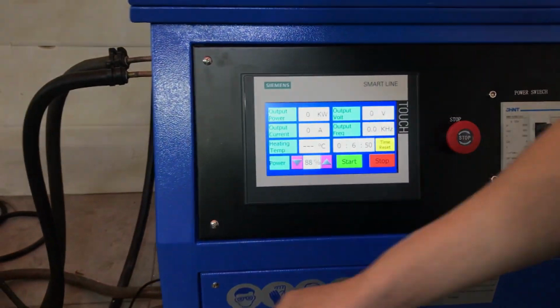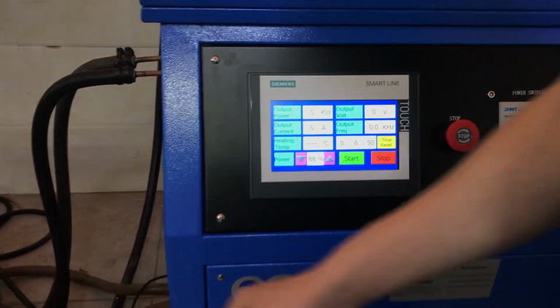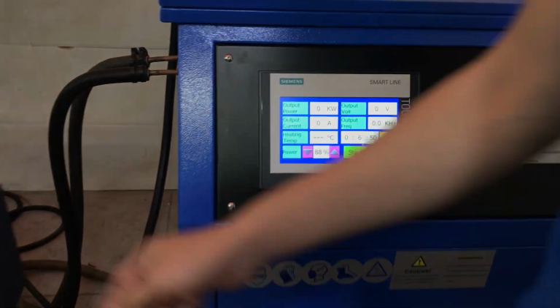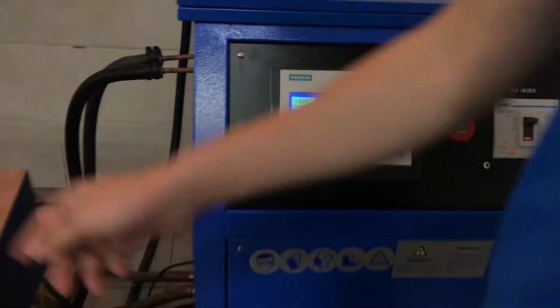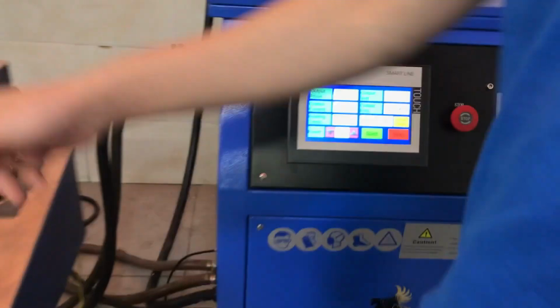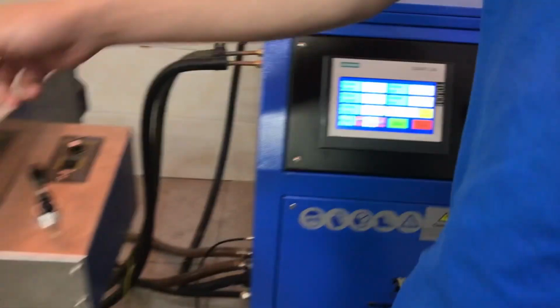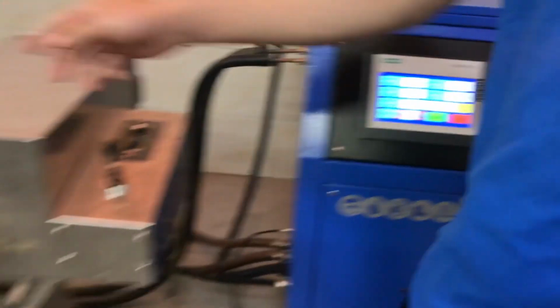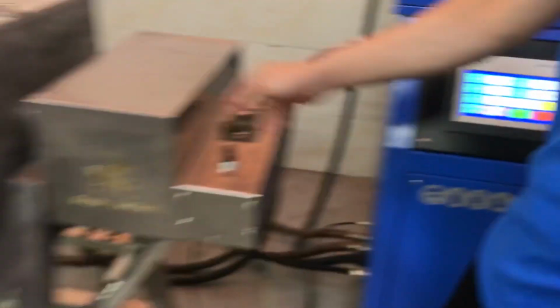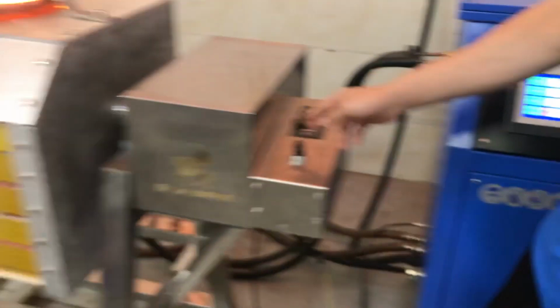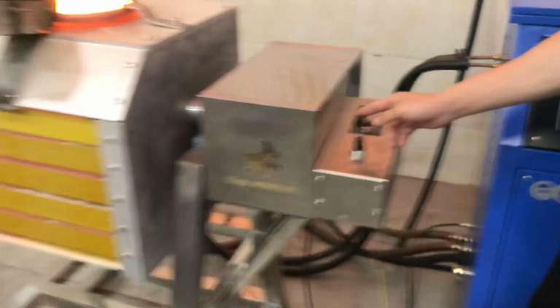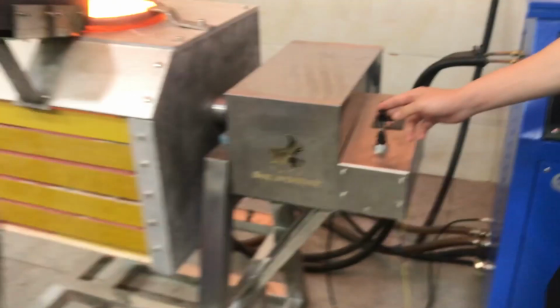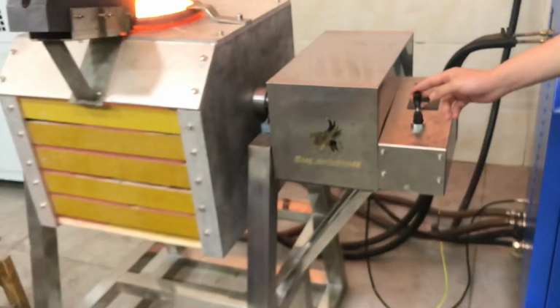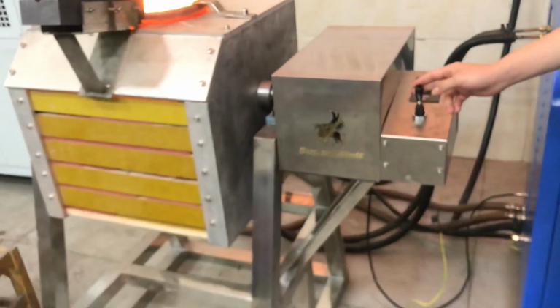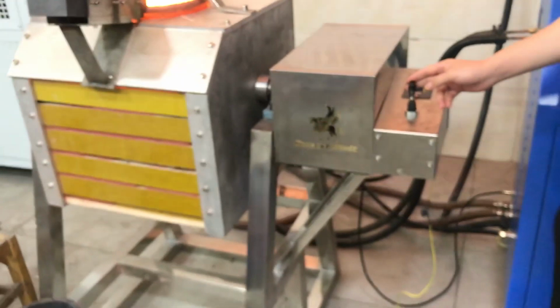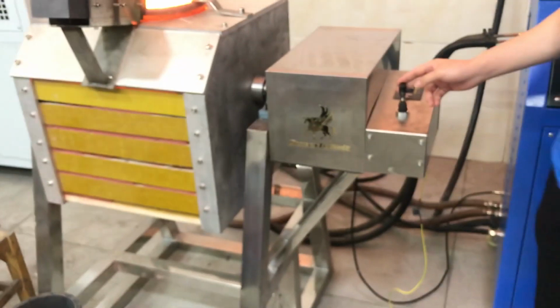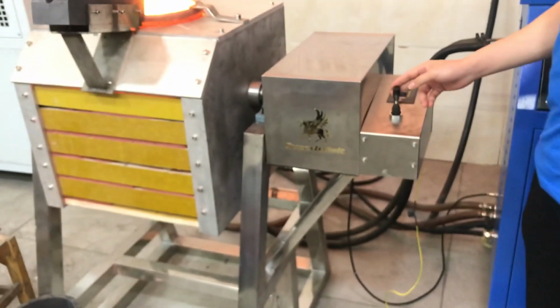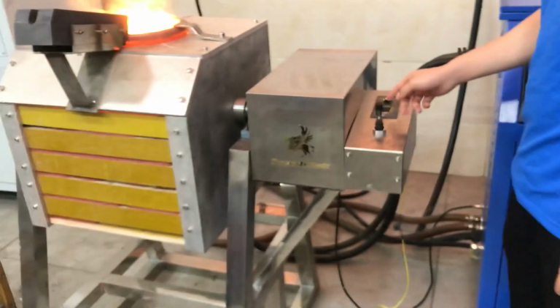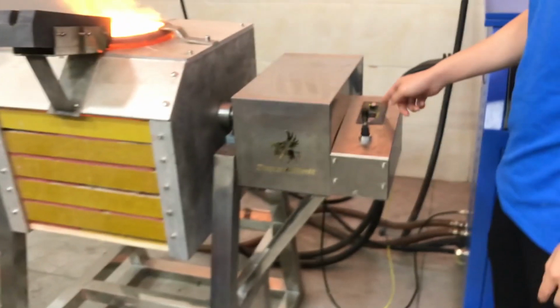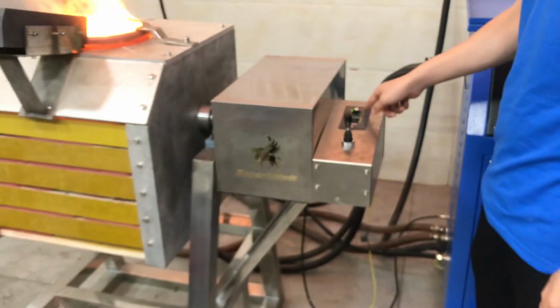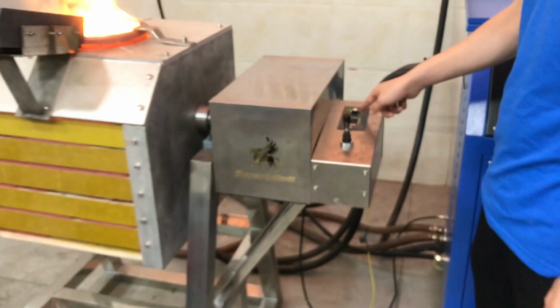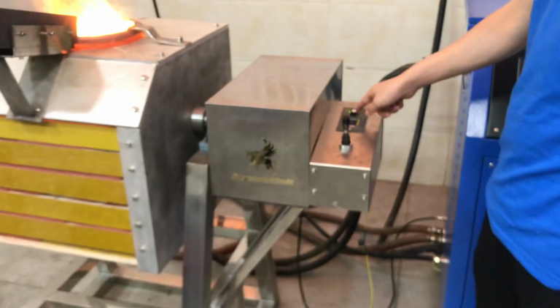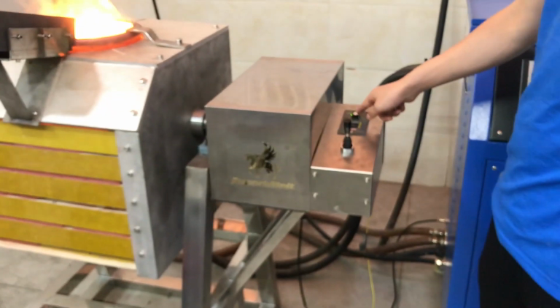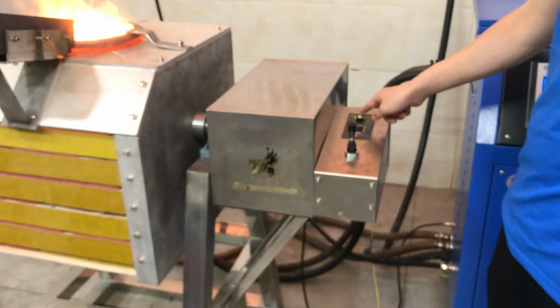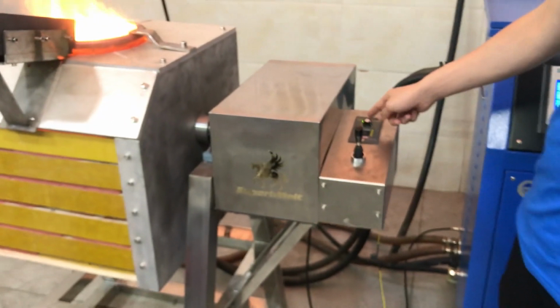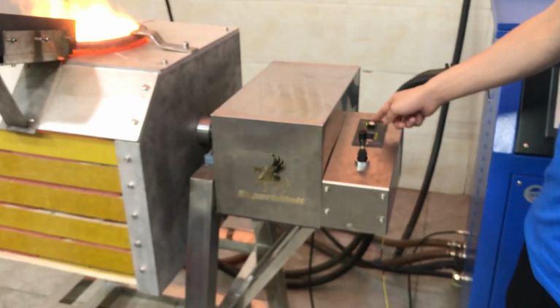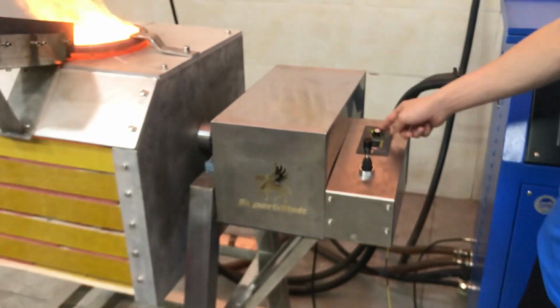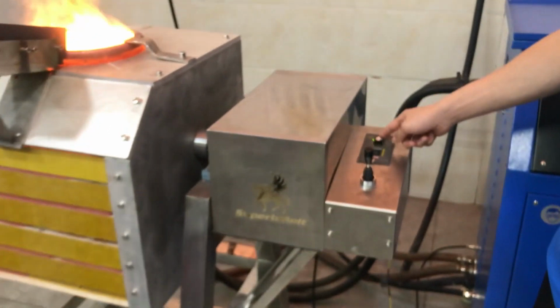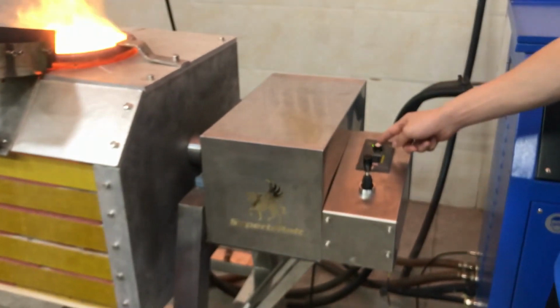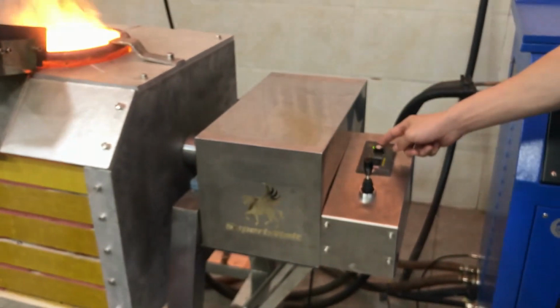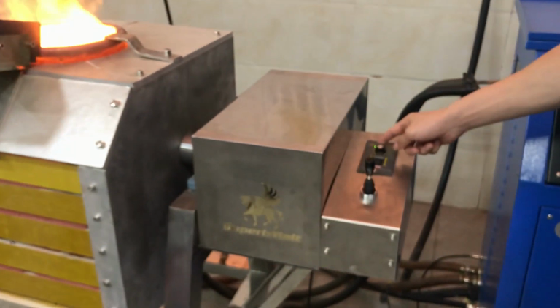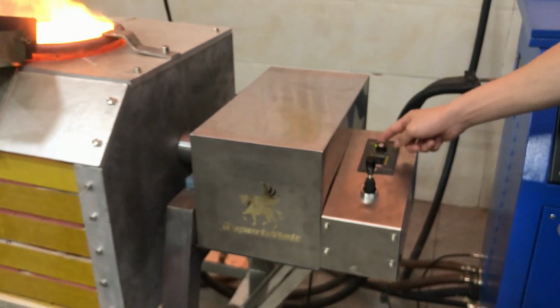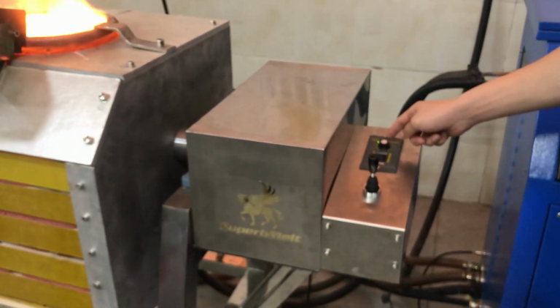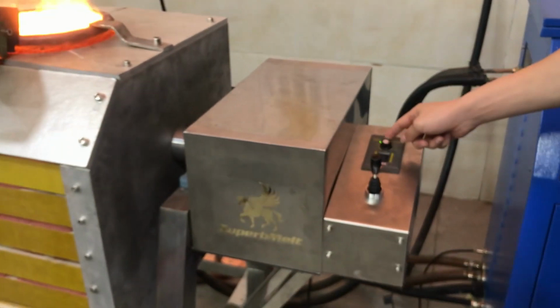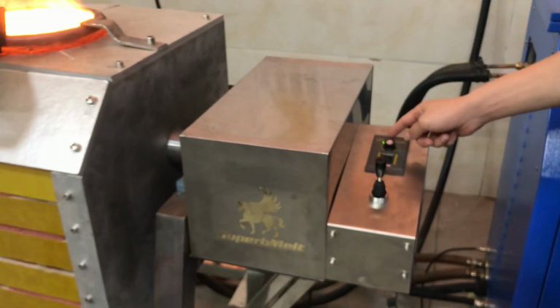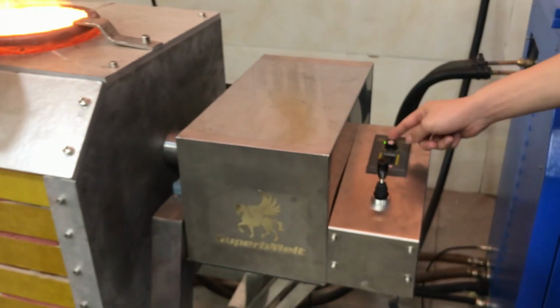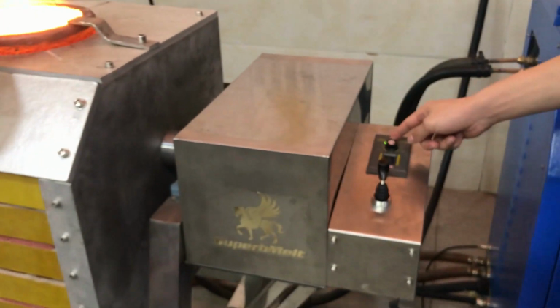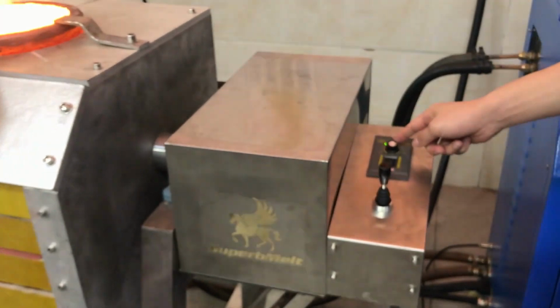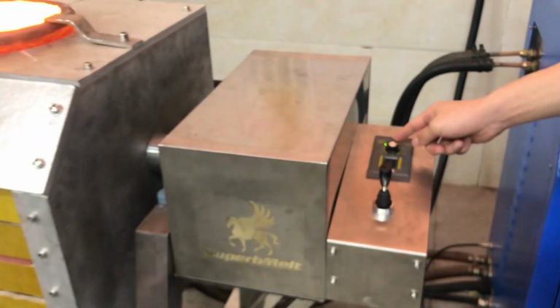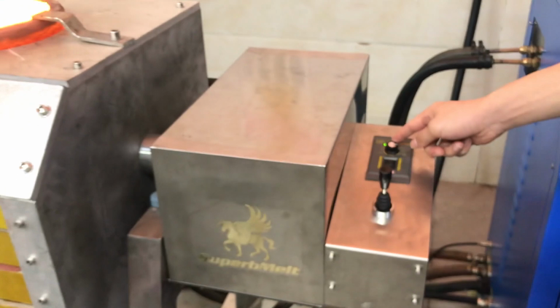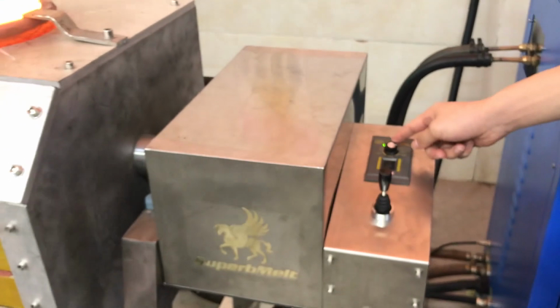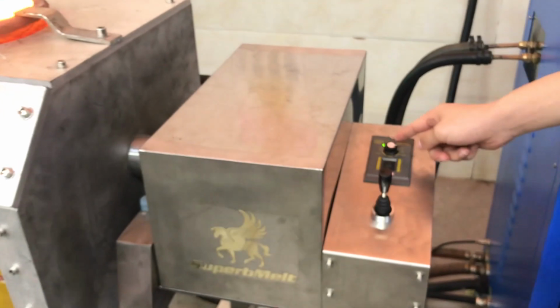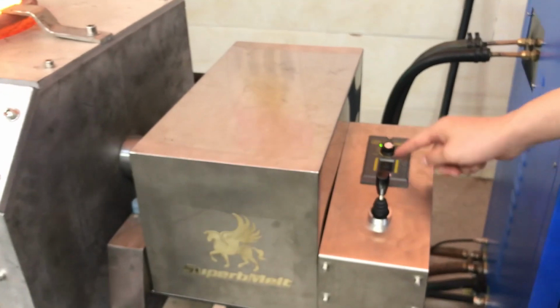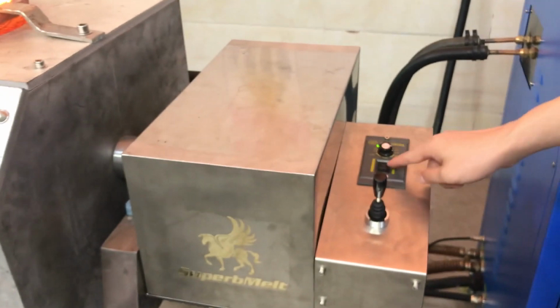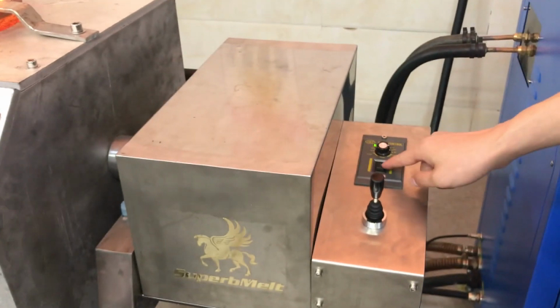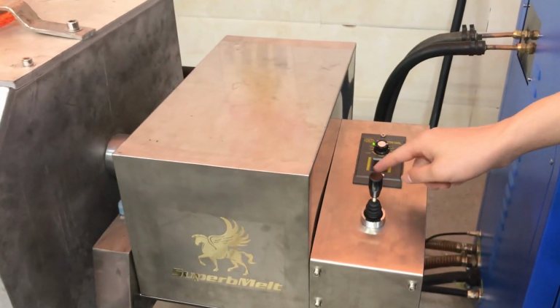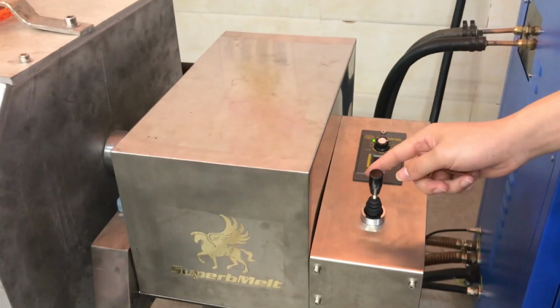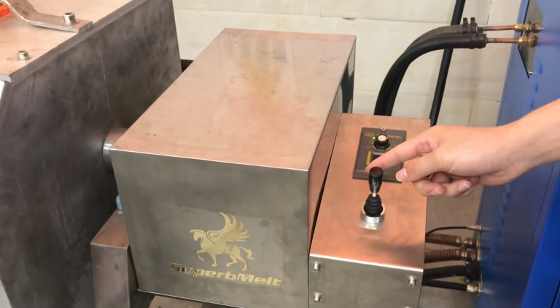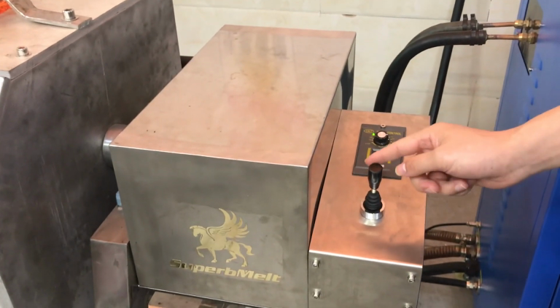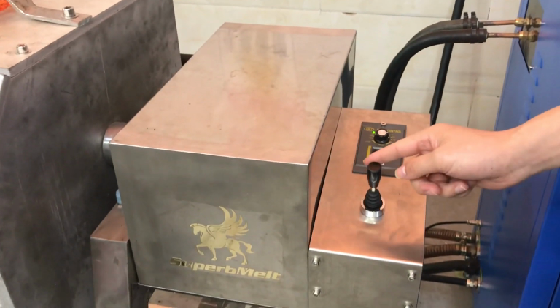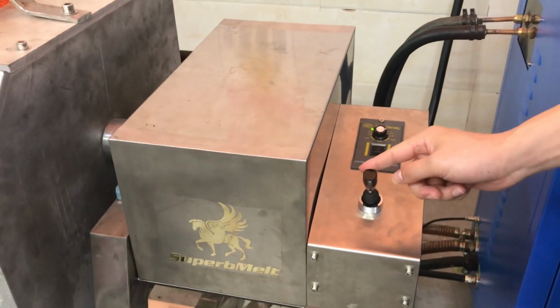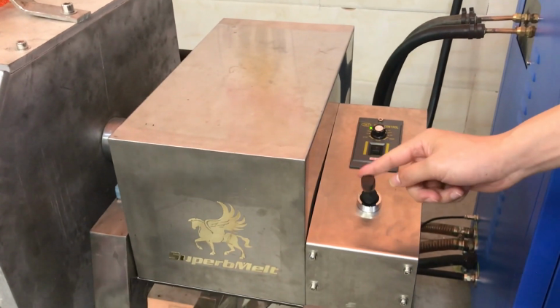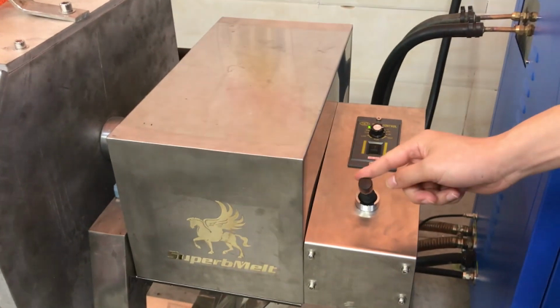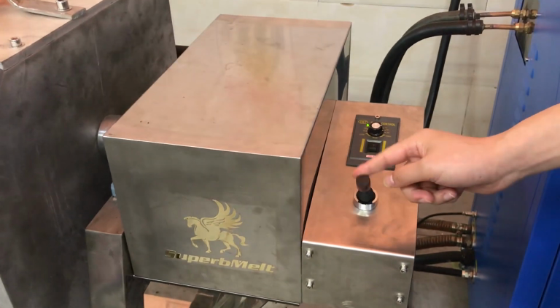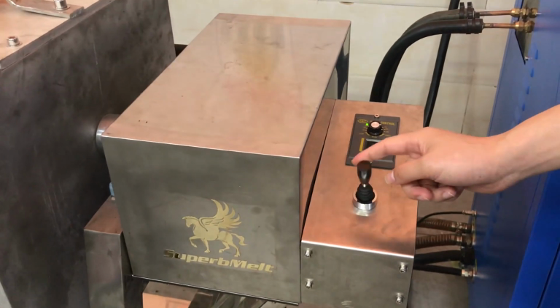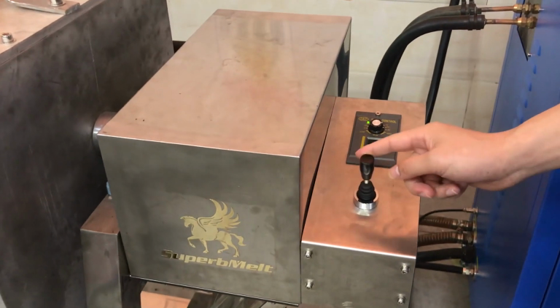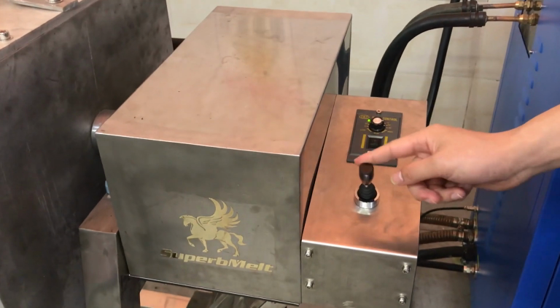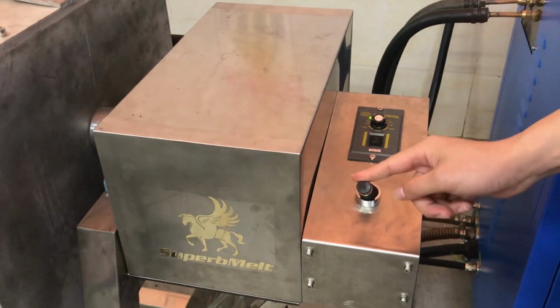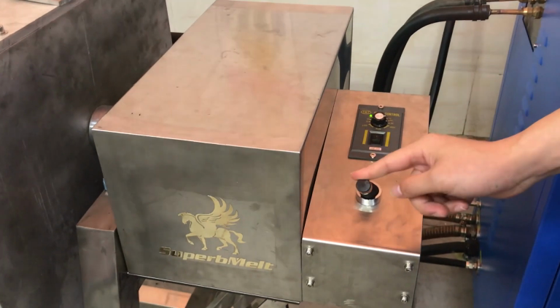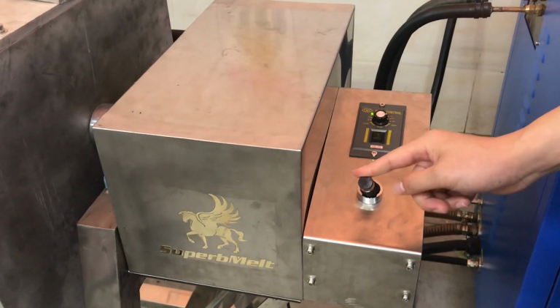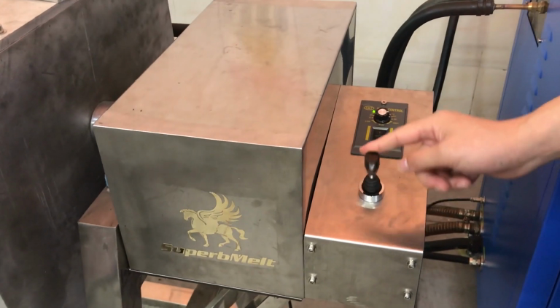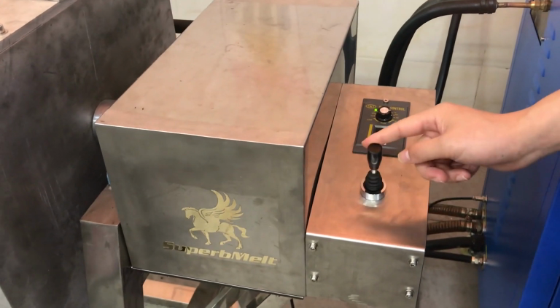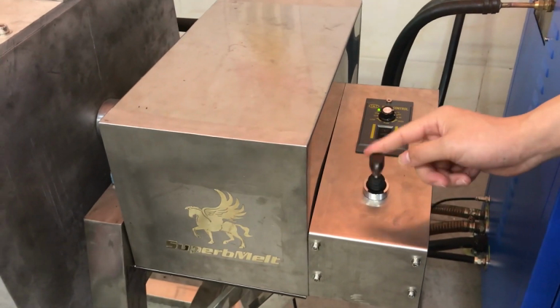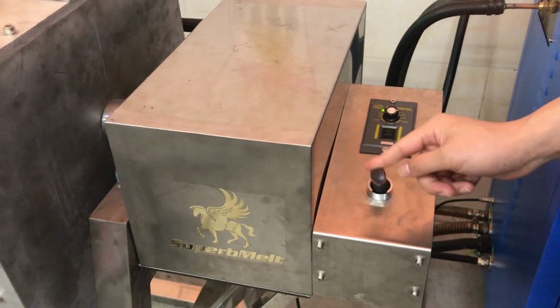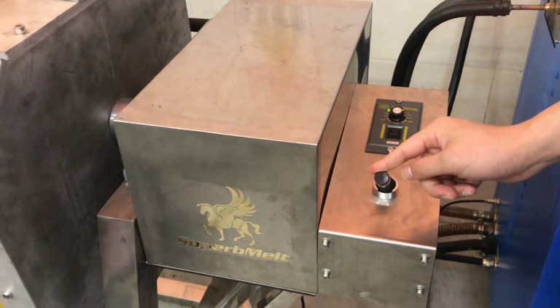Stop the power and start tilting. Here is the tilting control — there is a knob to adjust the speed. Then it tilts like this — control it like this.